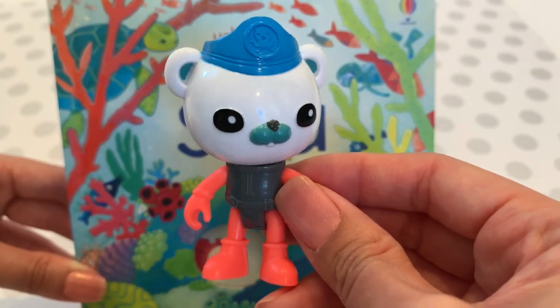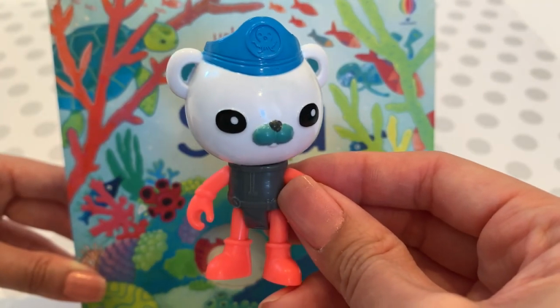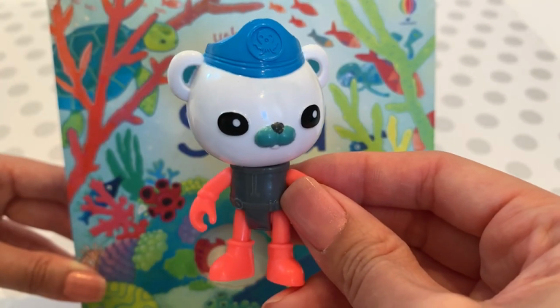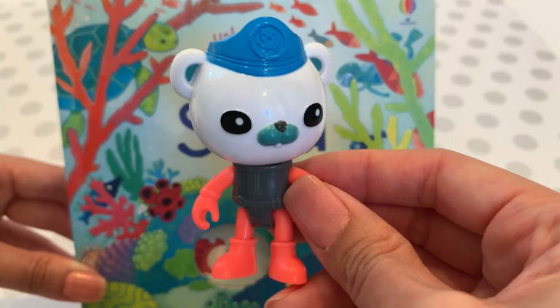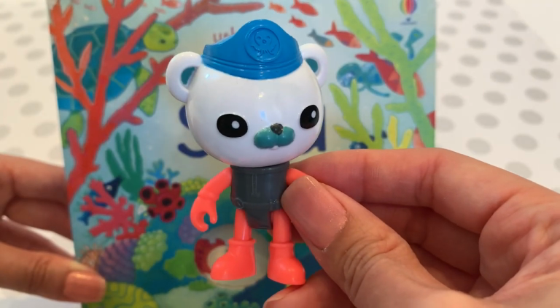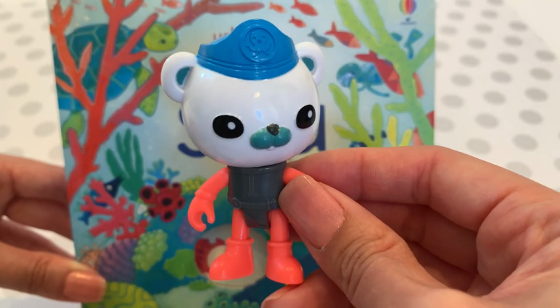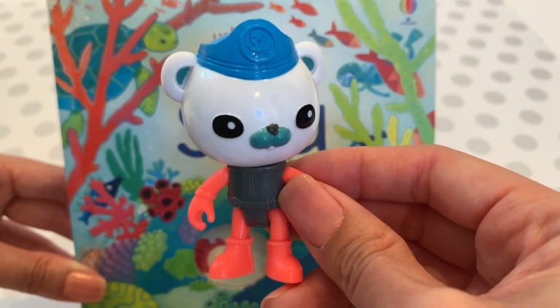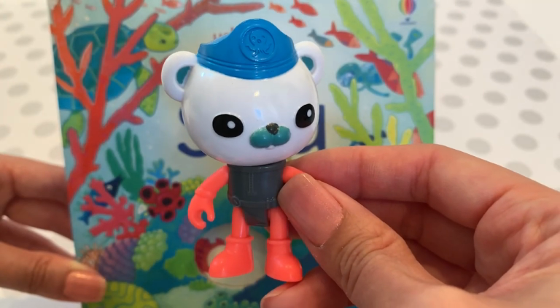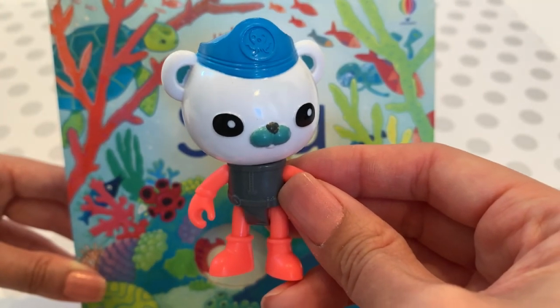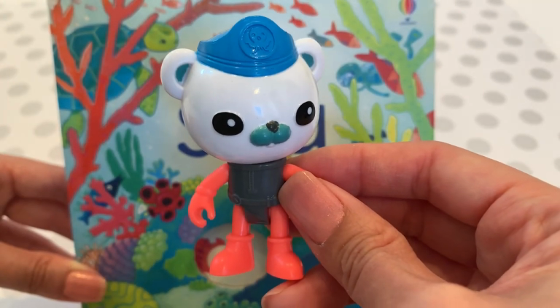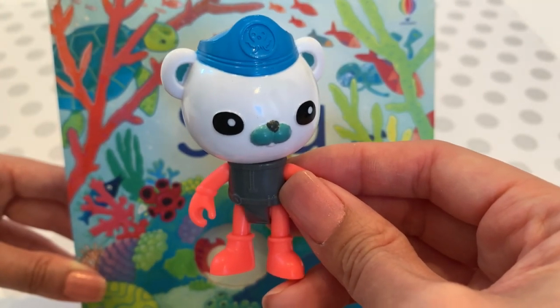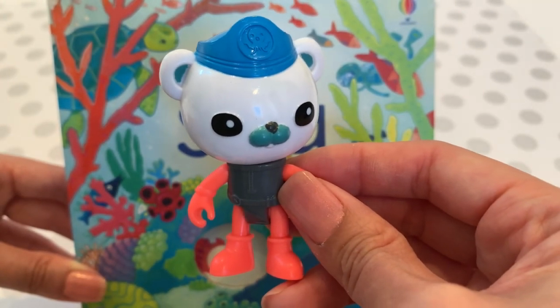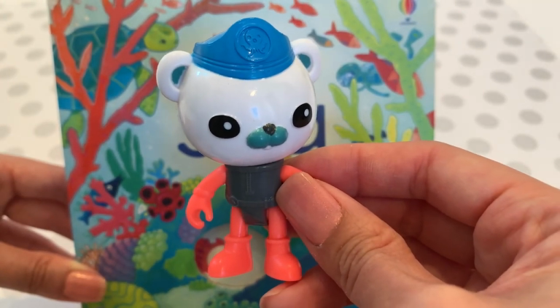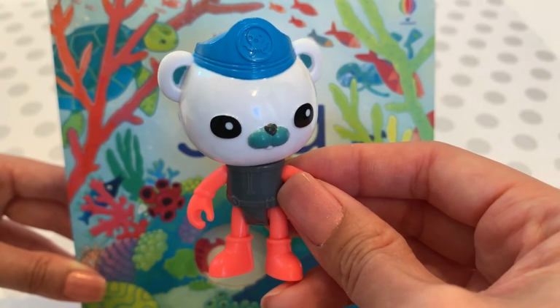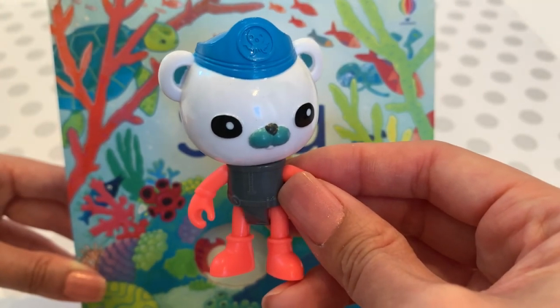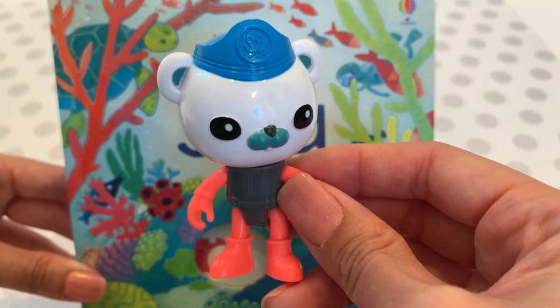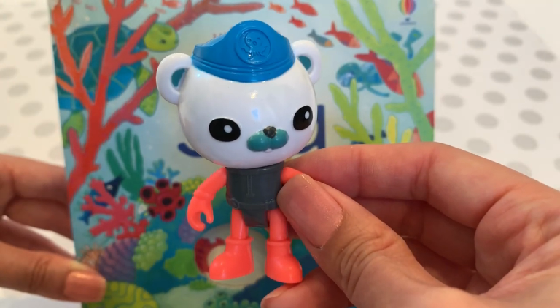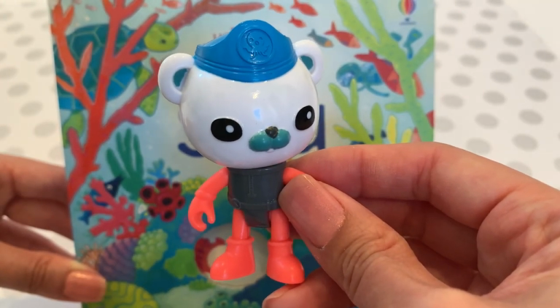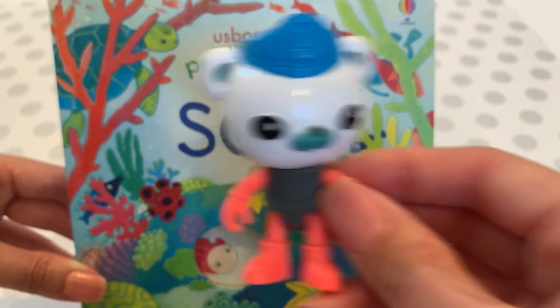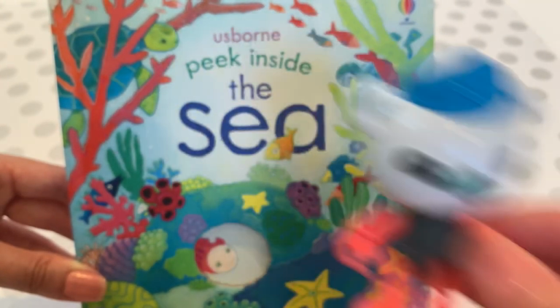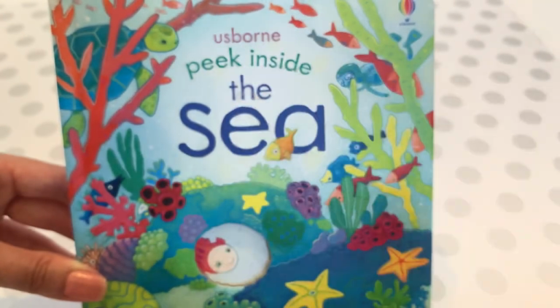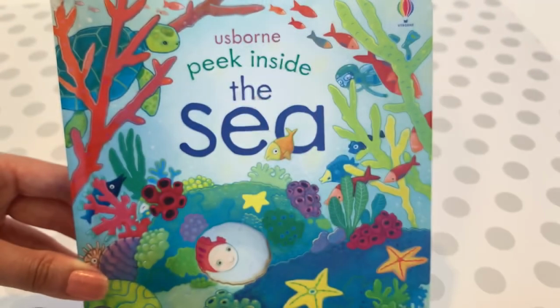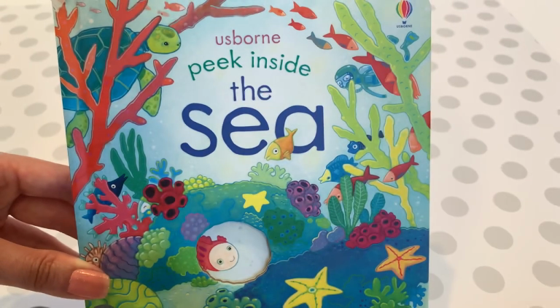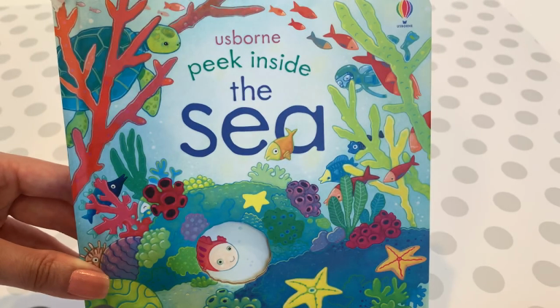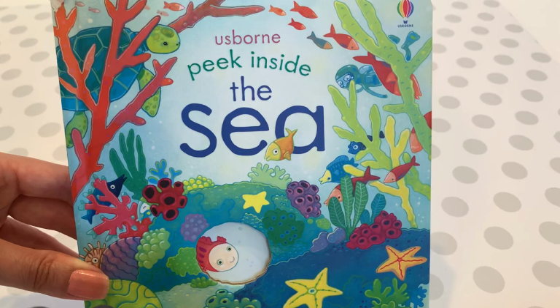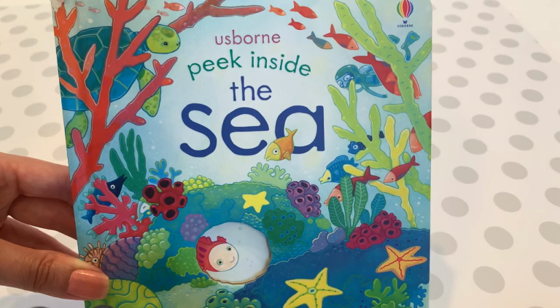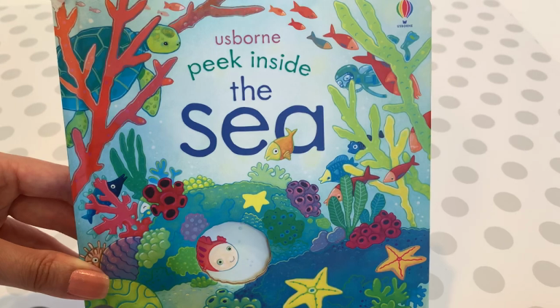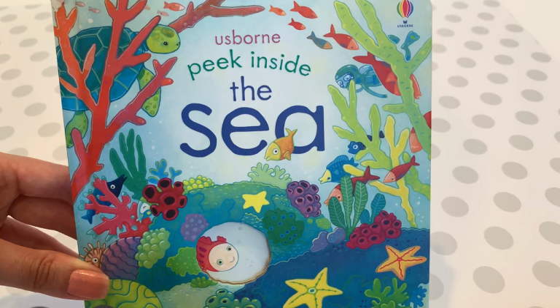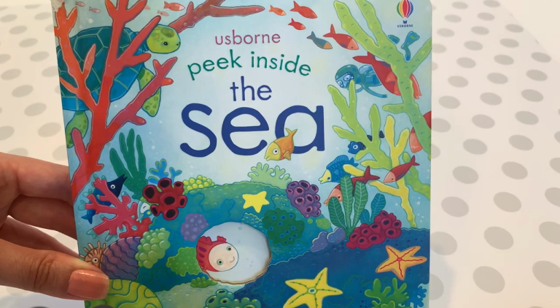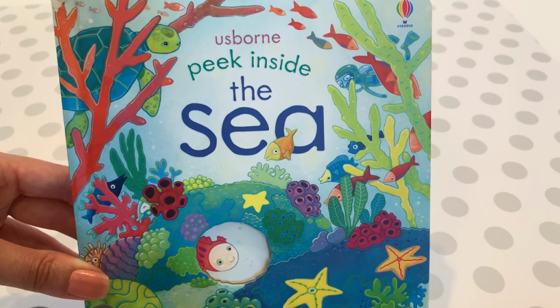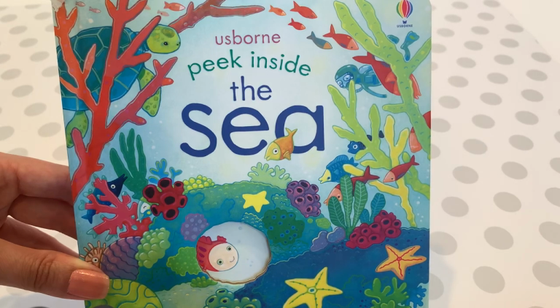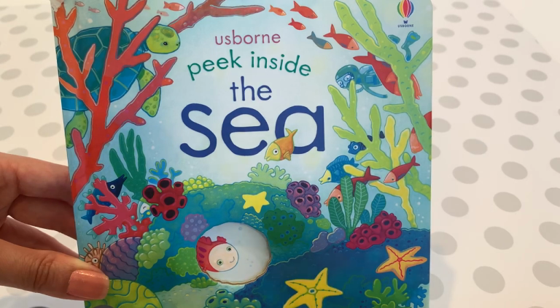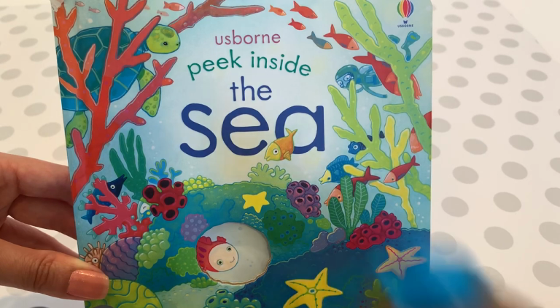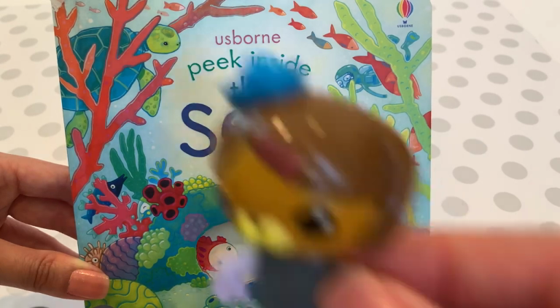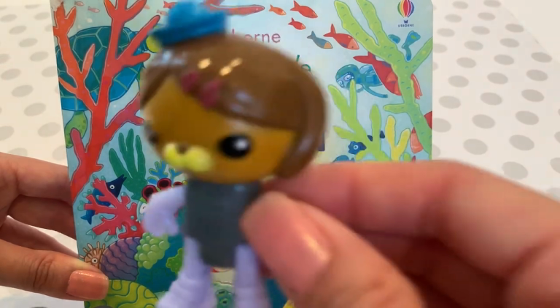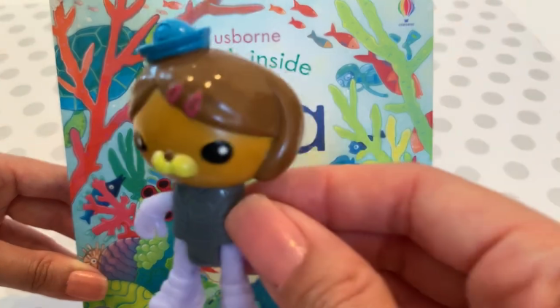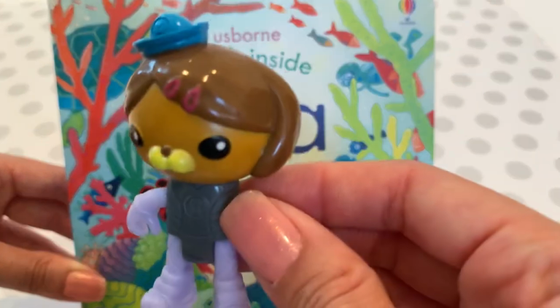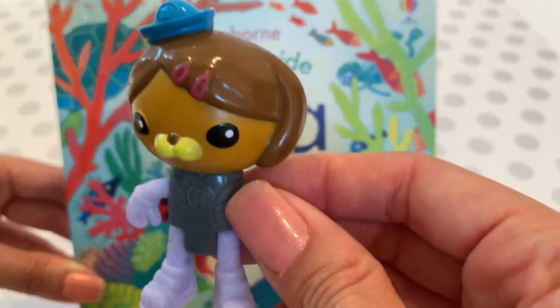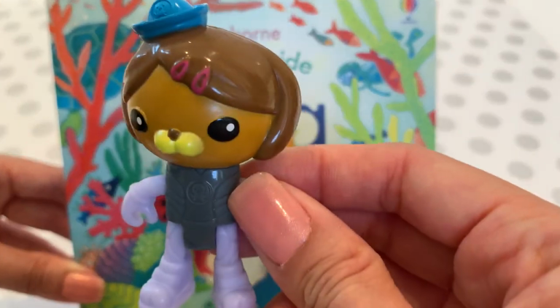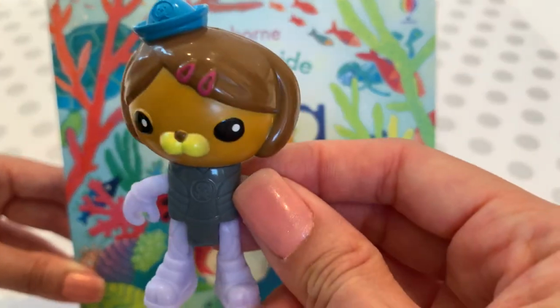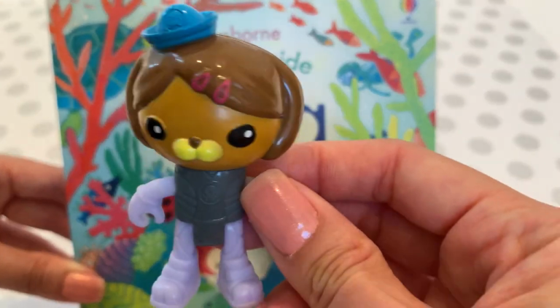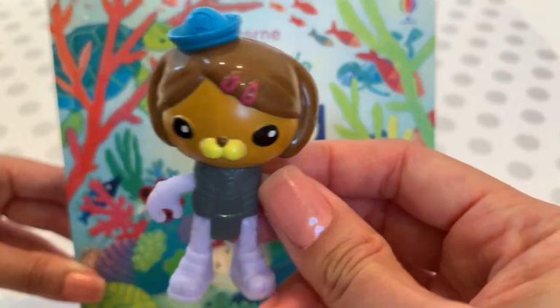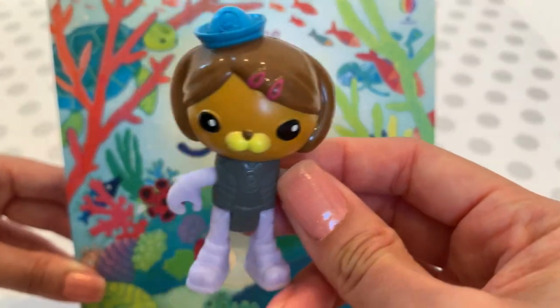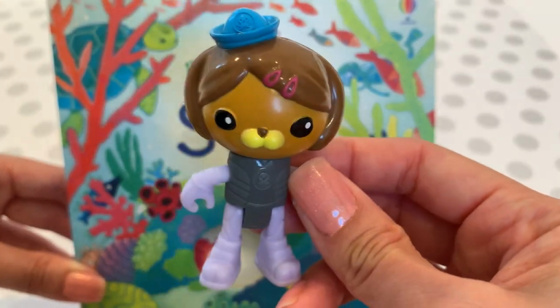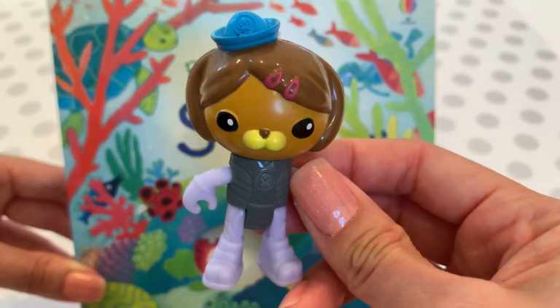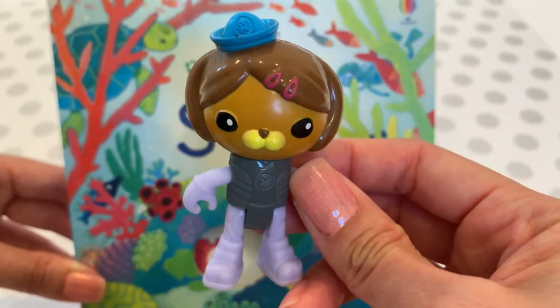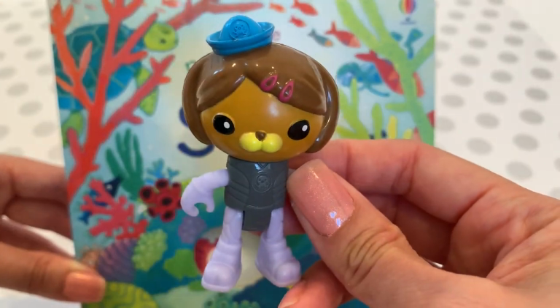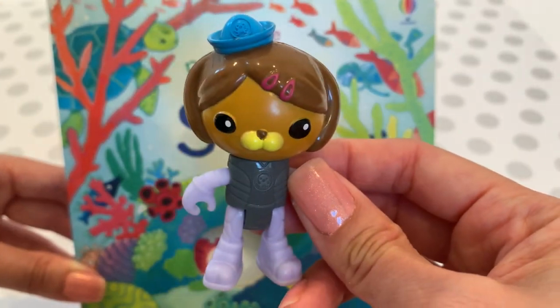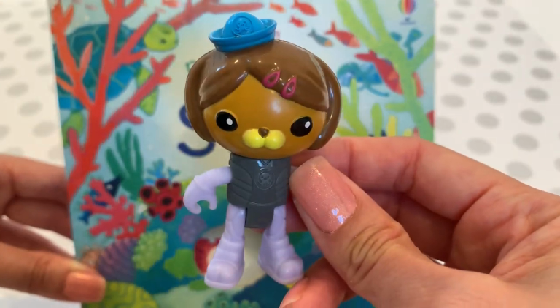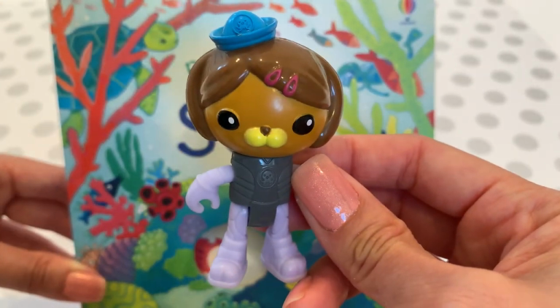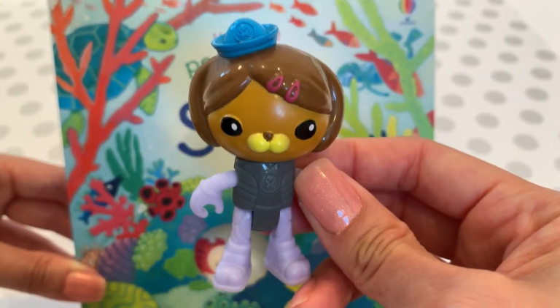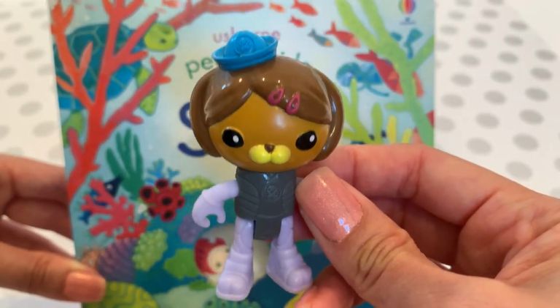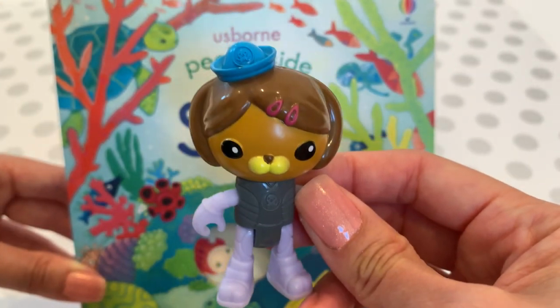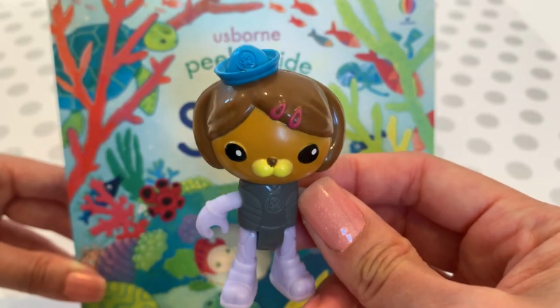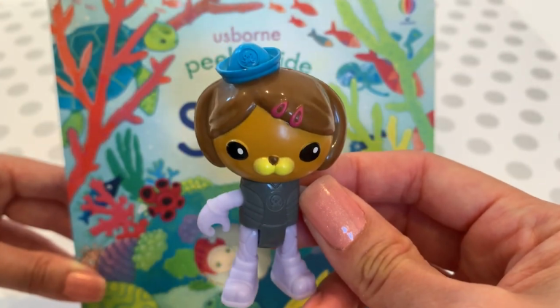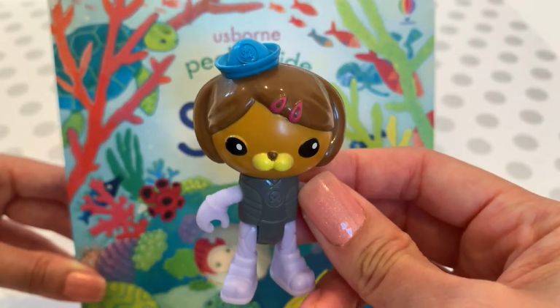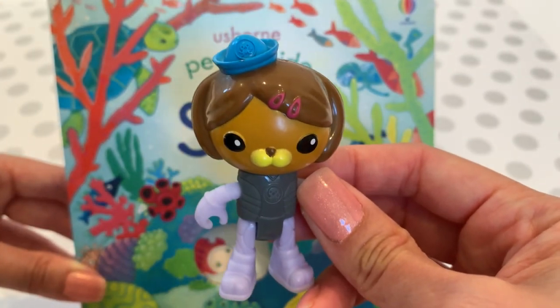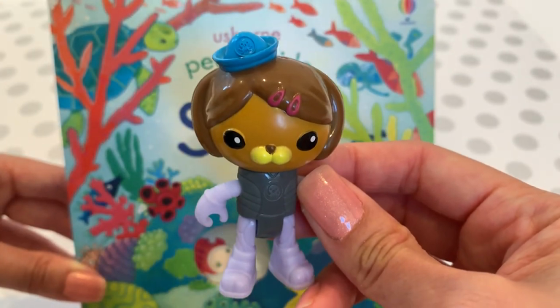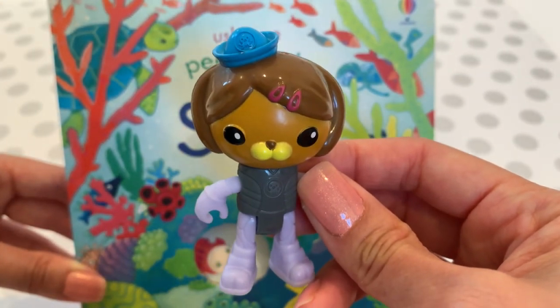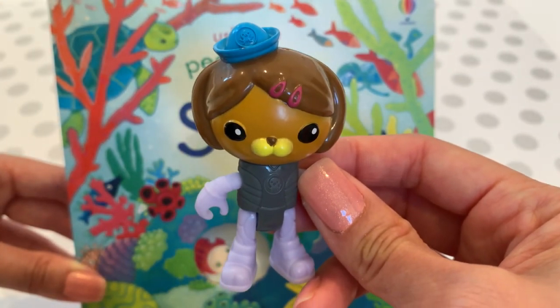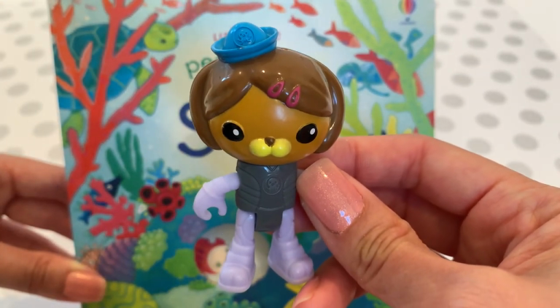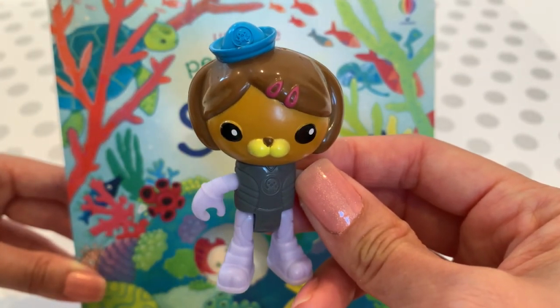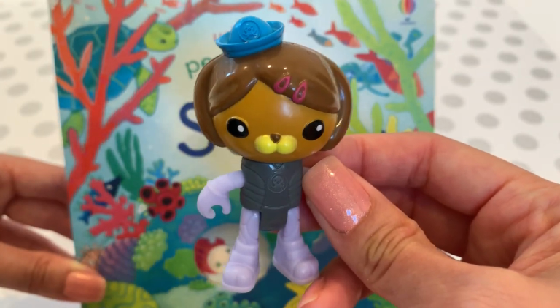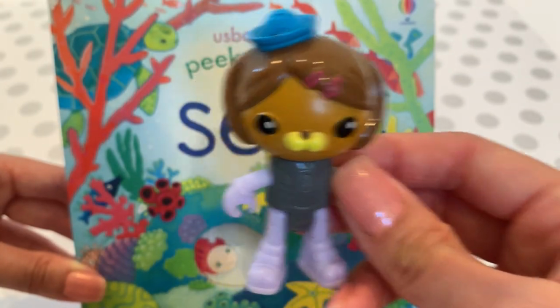He's a strong and brave leader. Next we have Dashie, who is wonderful at helping Captain Barnacle.